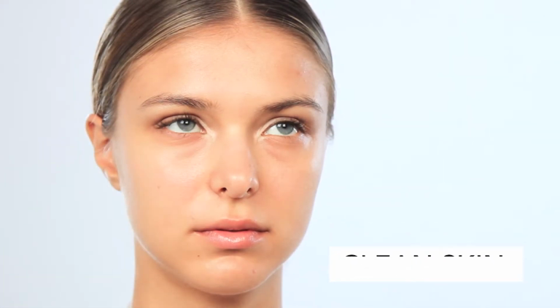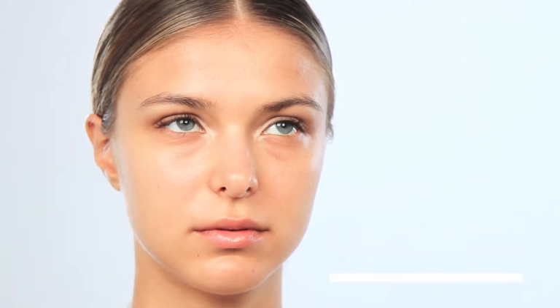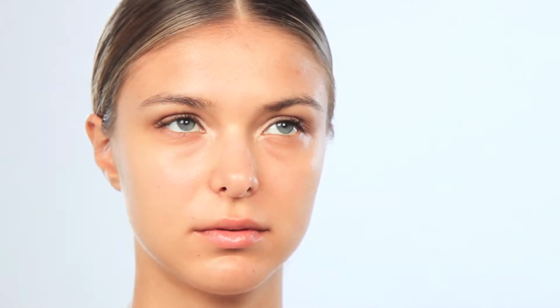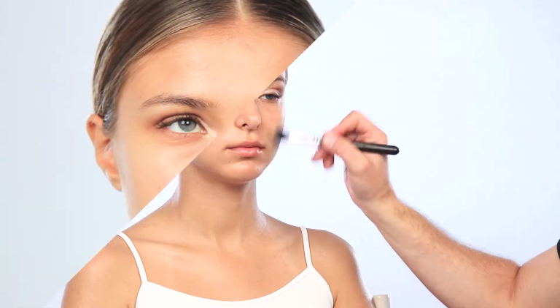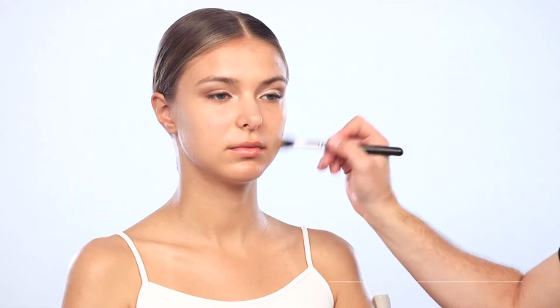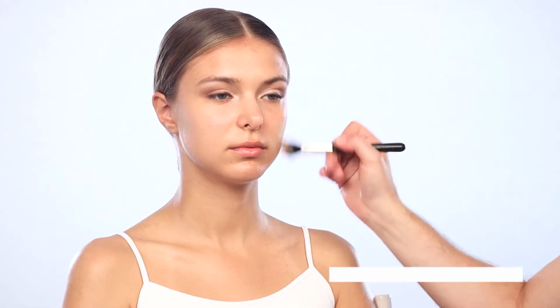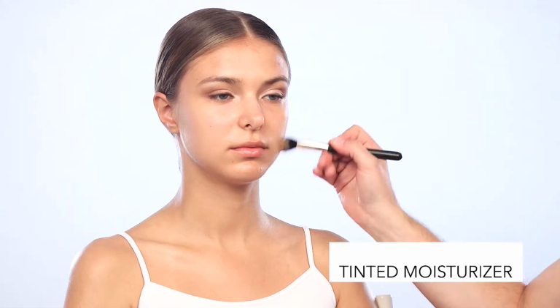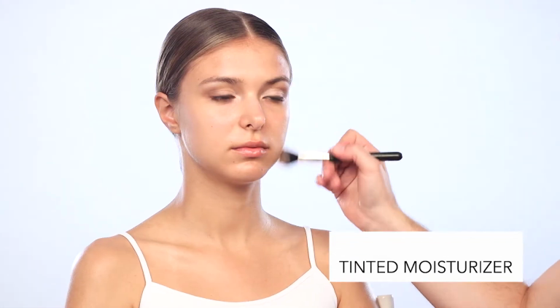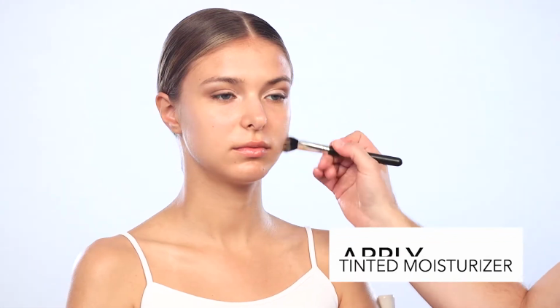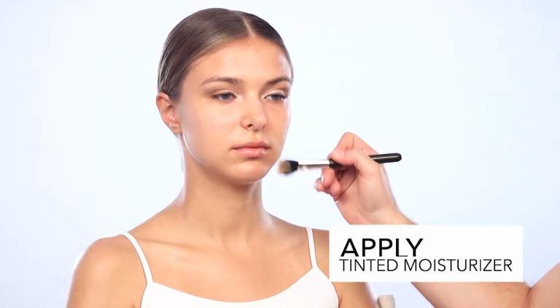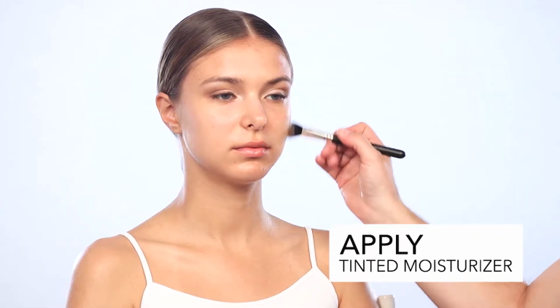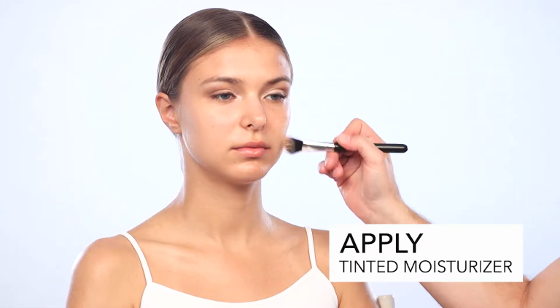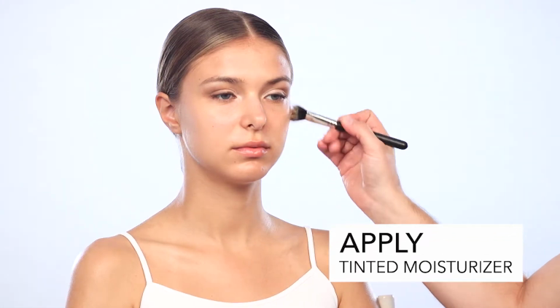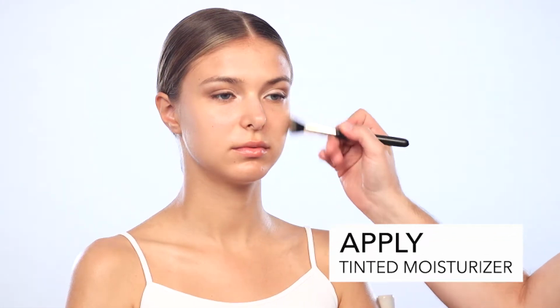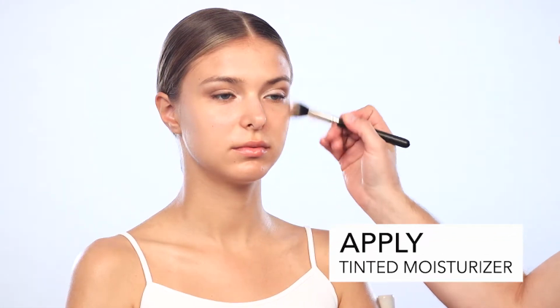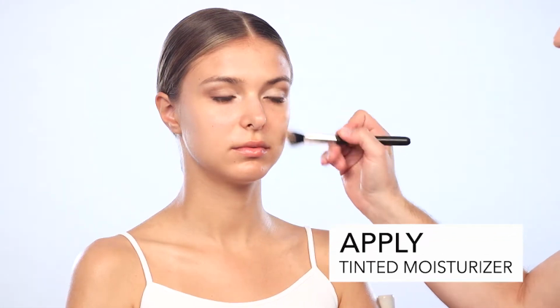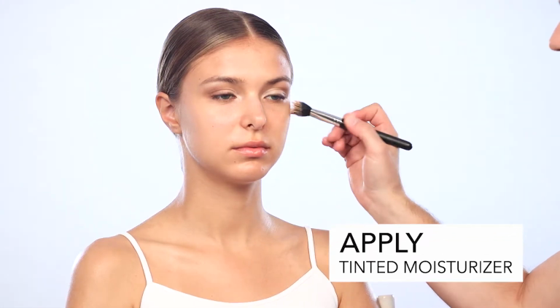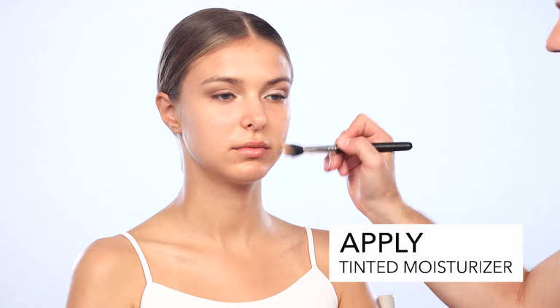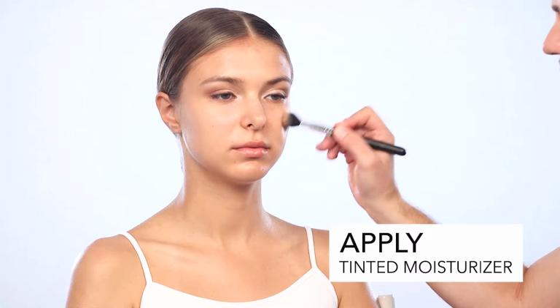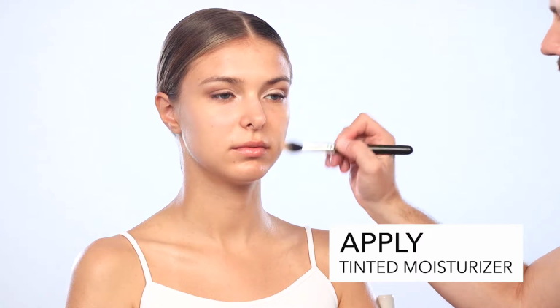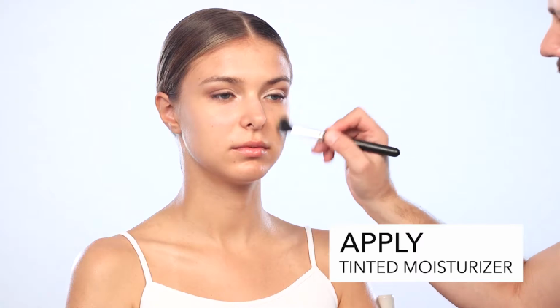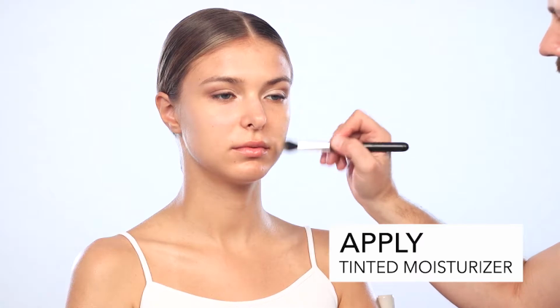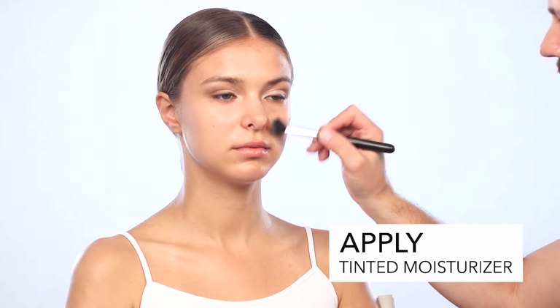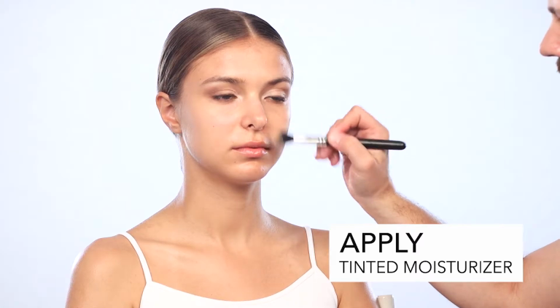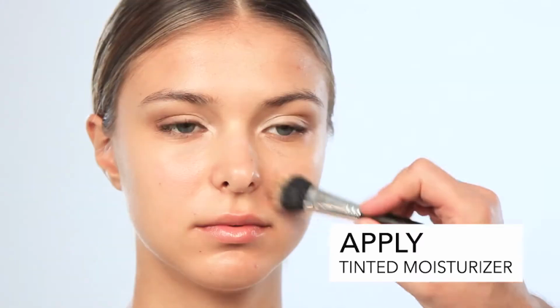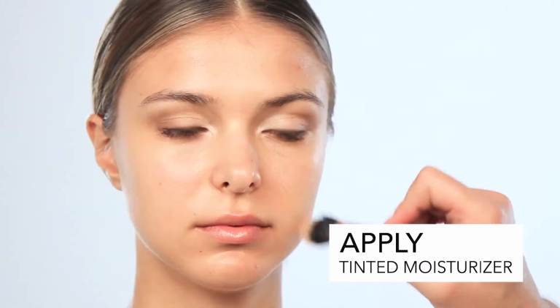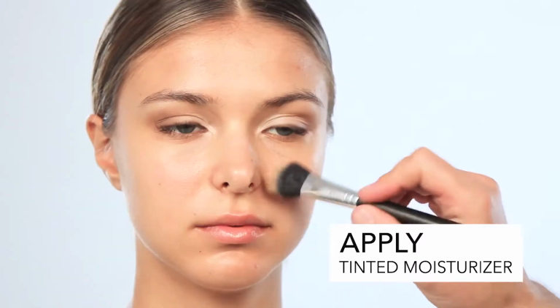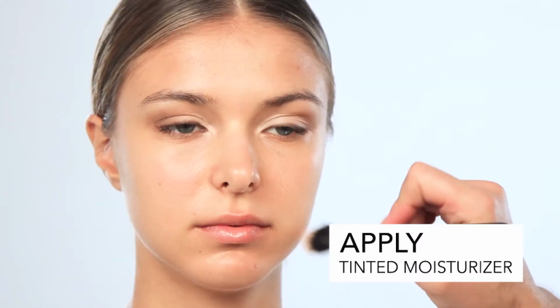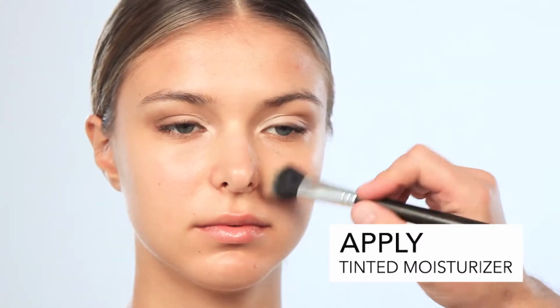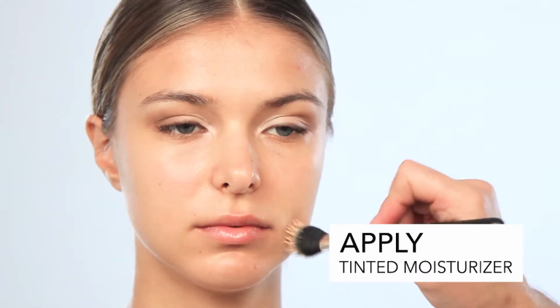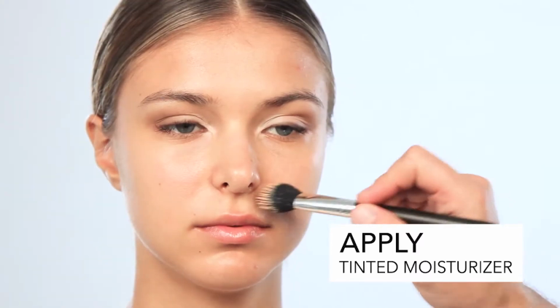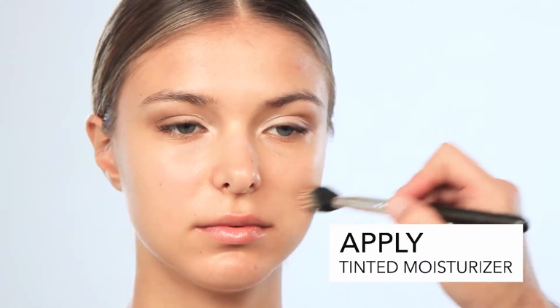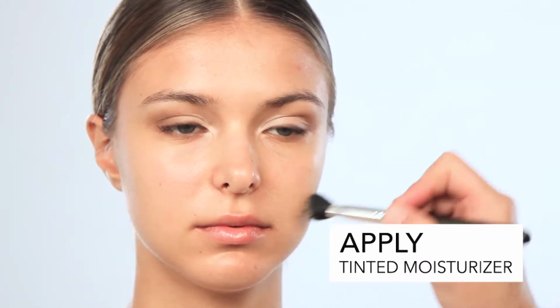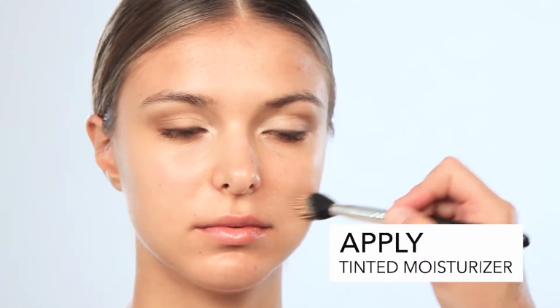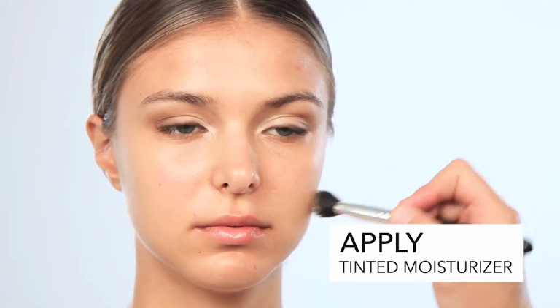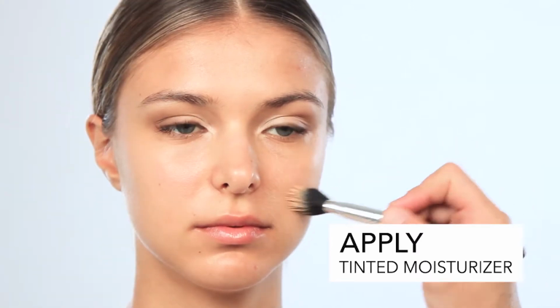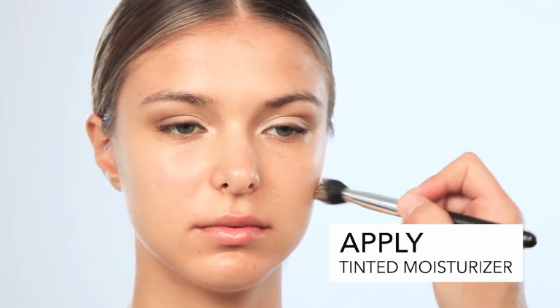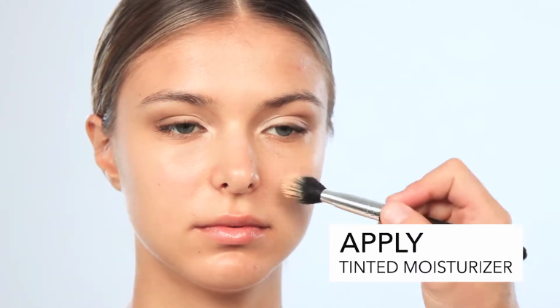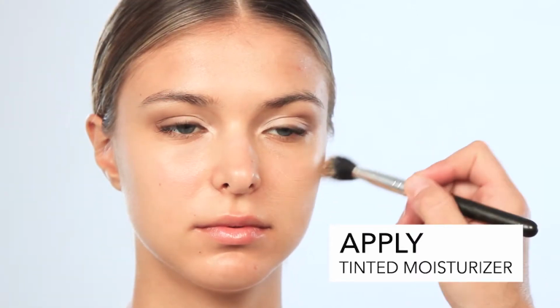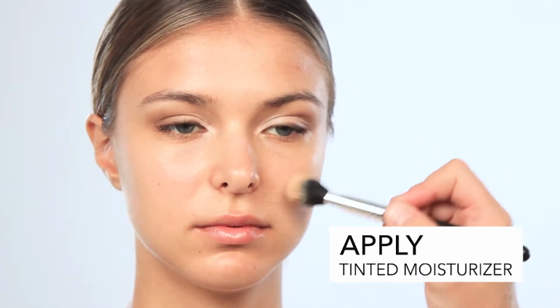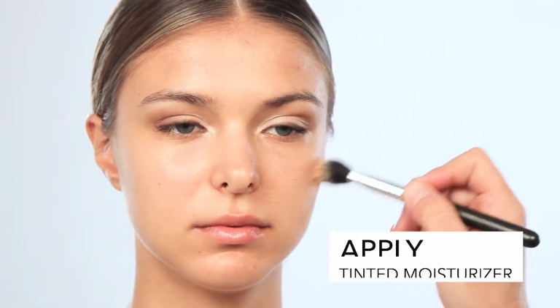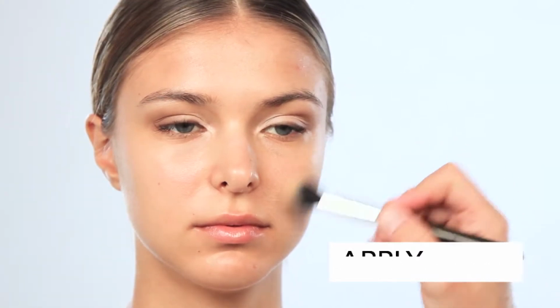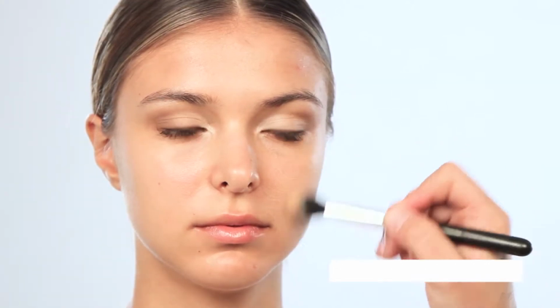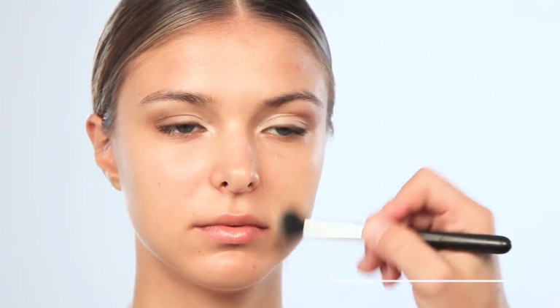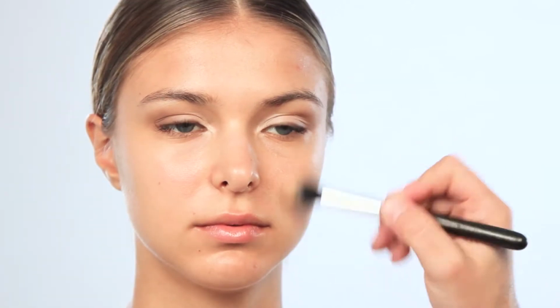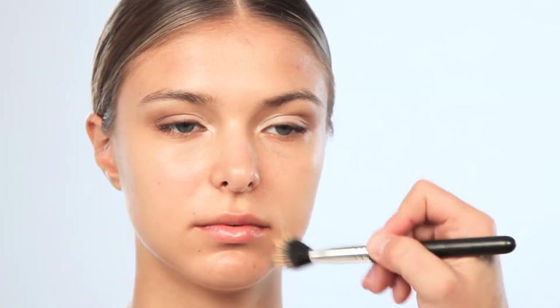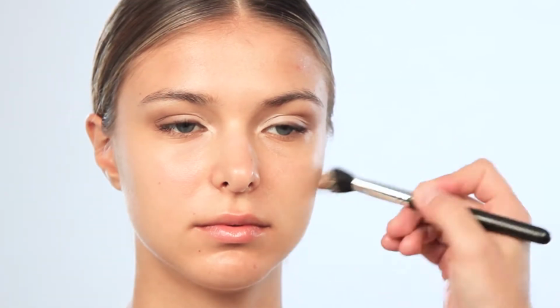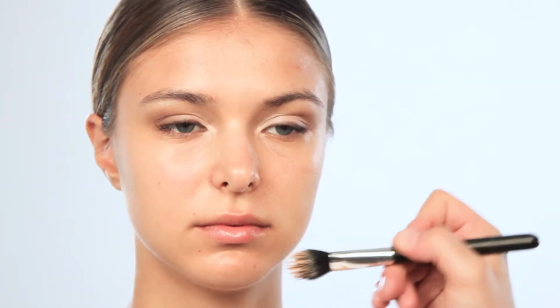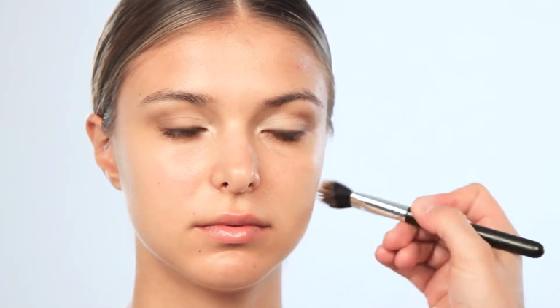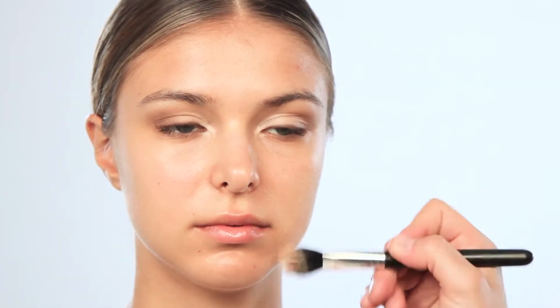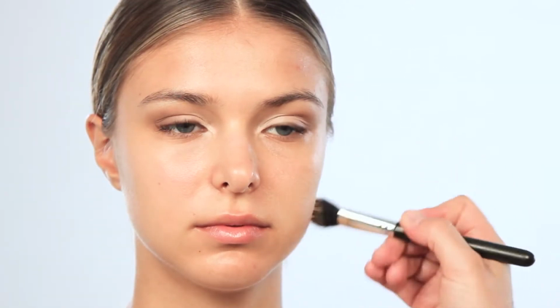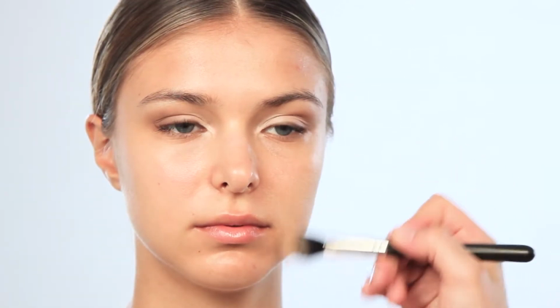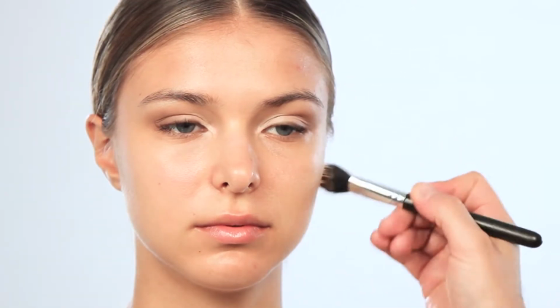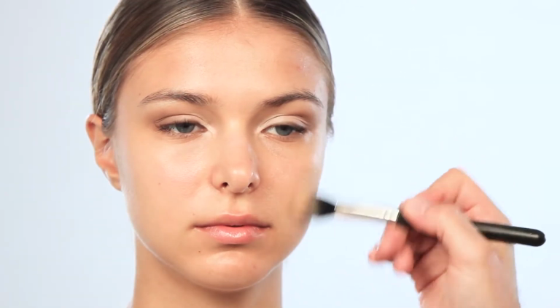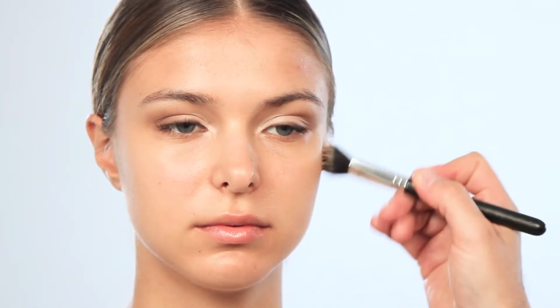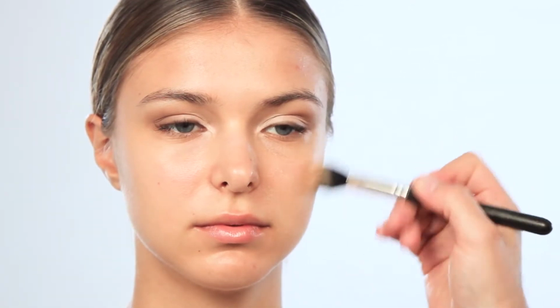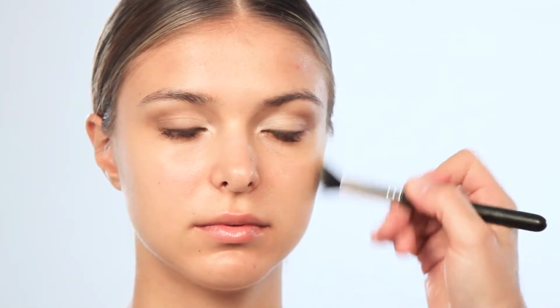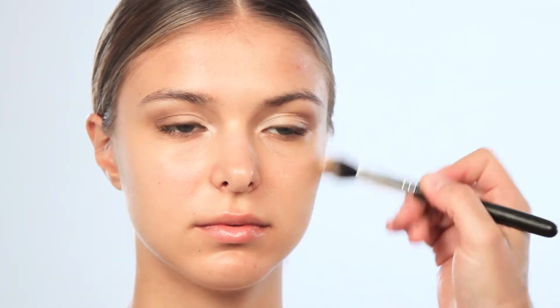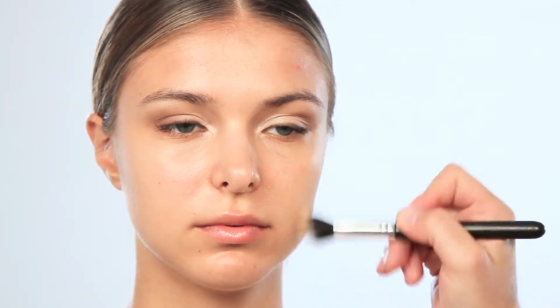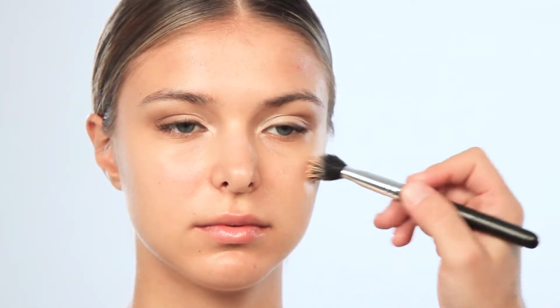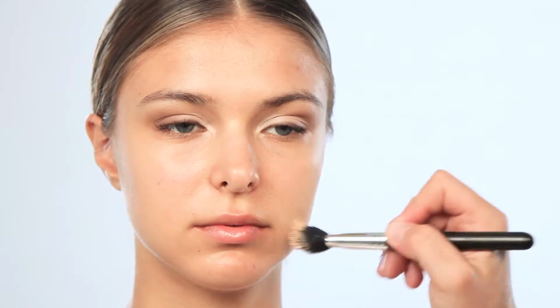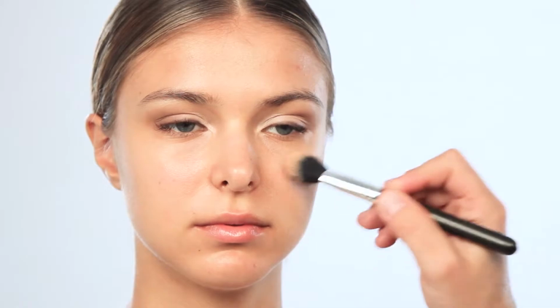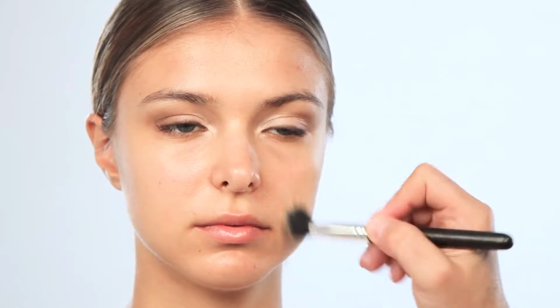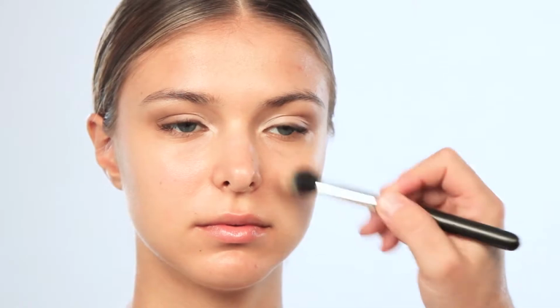At this point I'm going to even out the skin using a tinted moisturizer, keeping the hydration in the skin, giving an overall youthful dewy look.